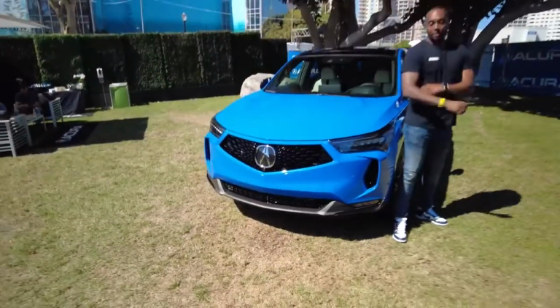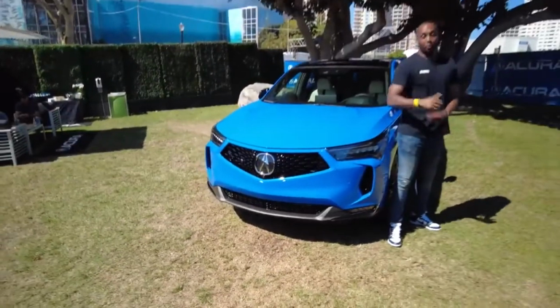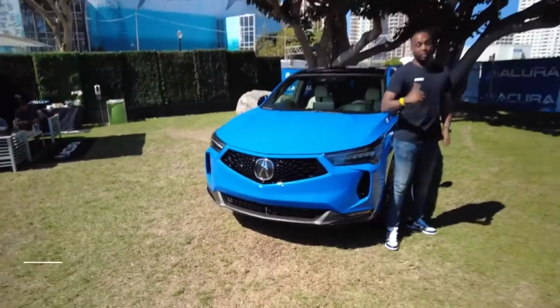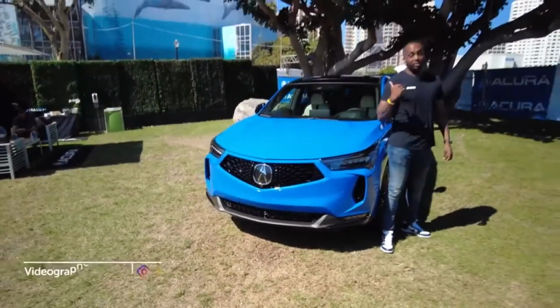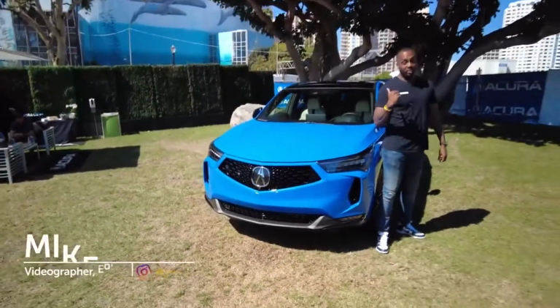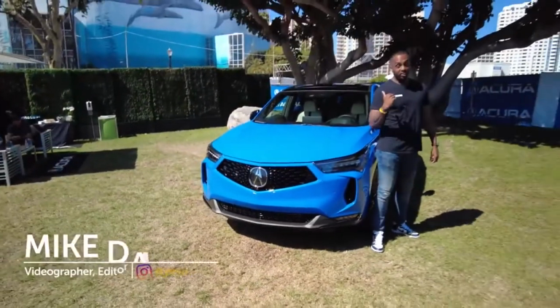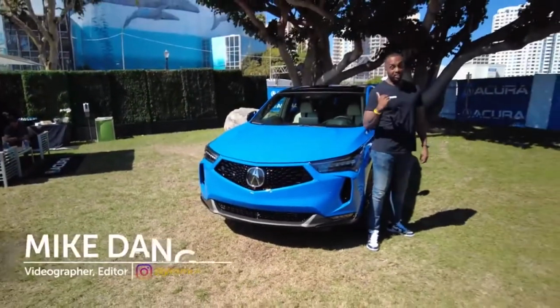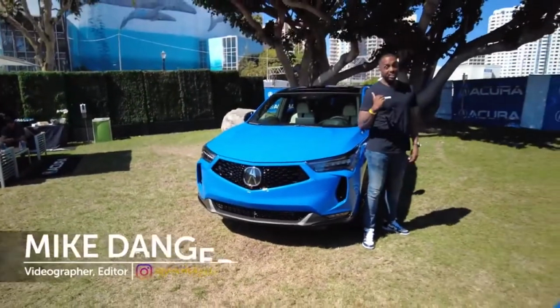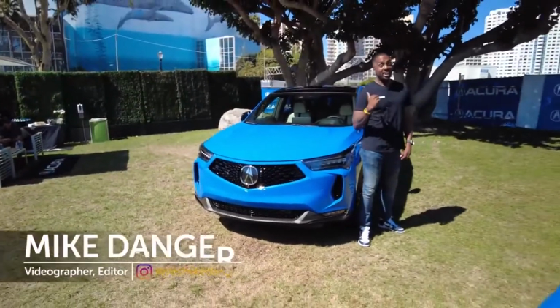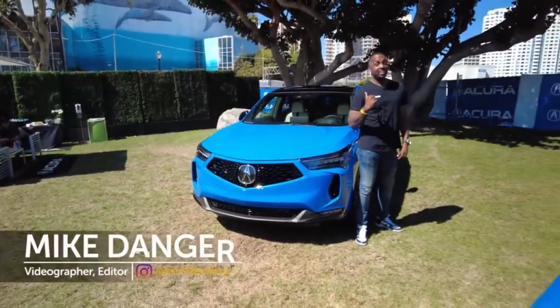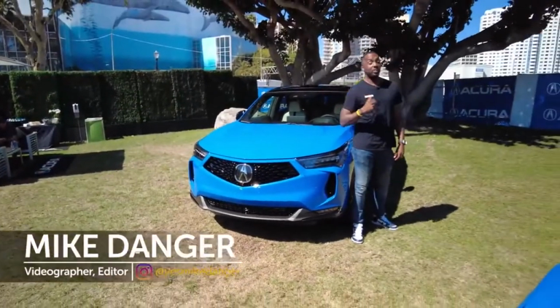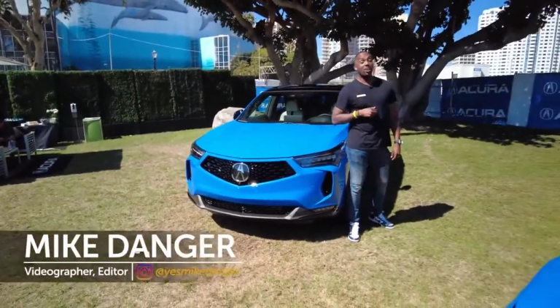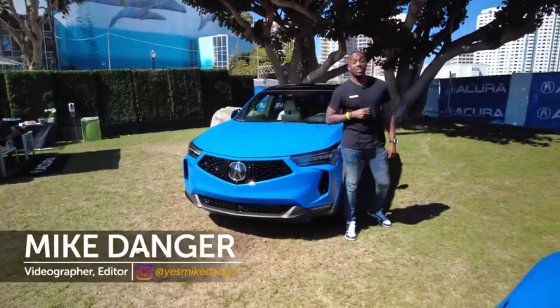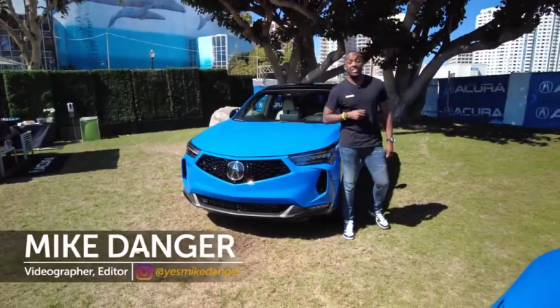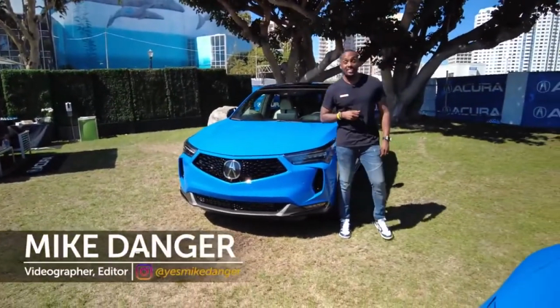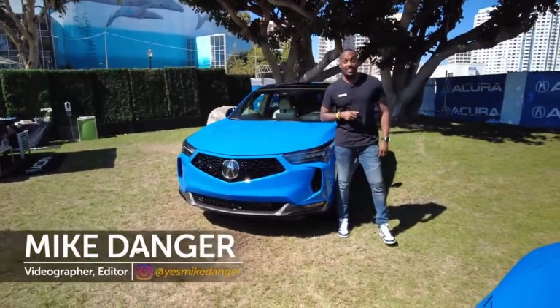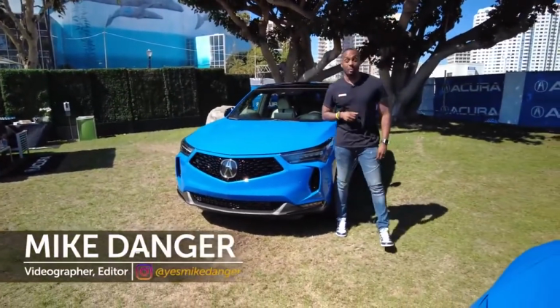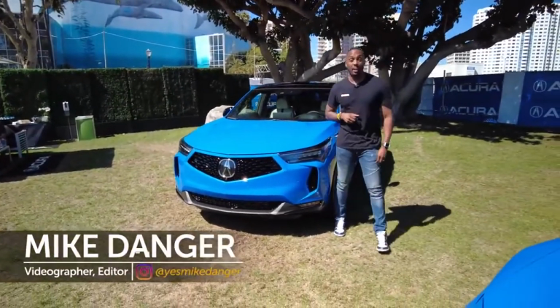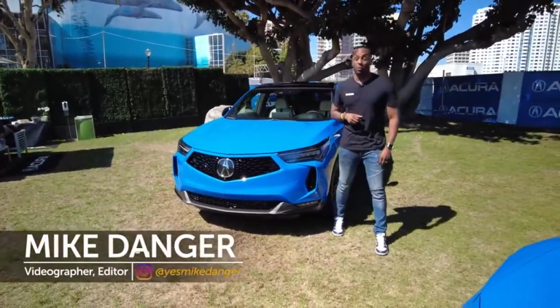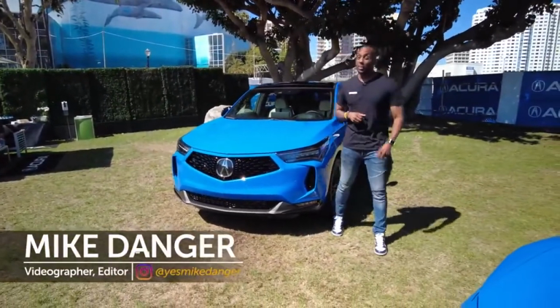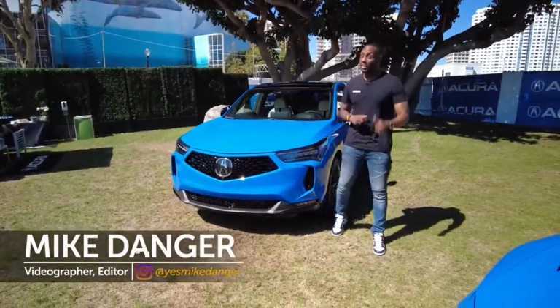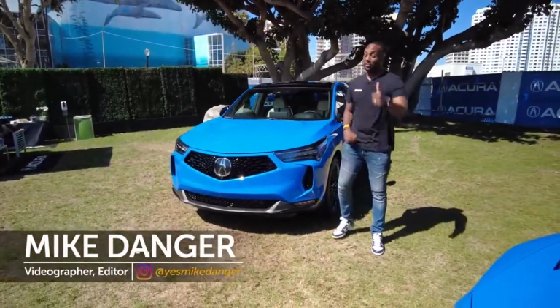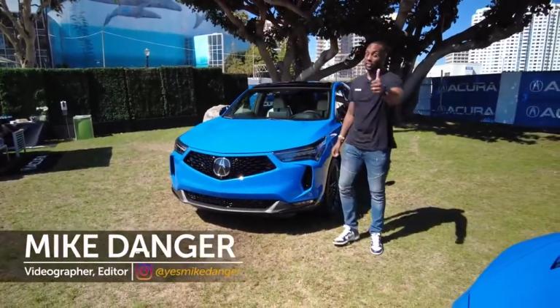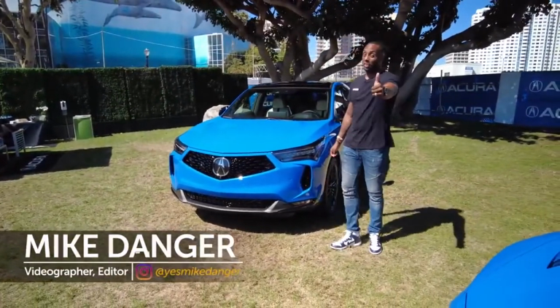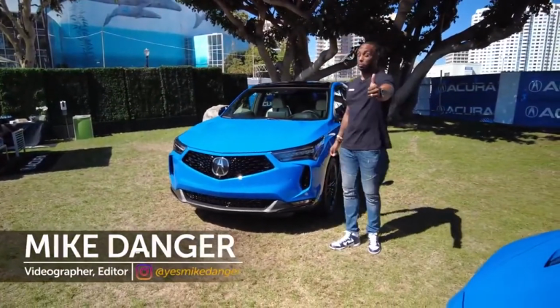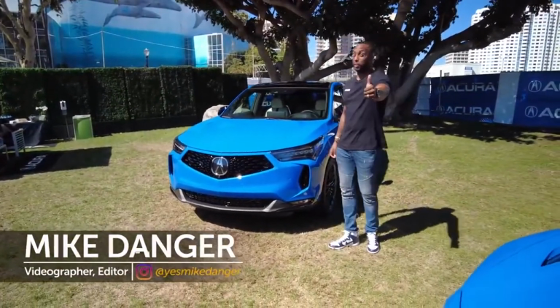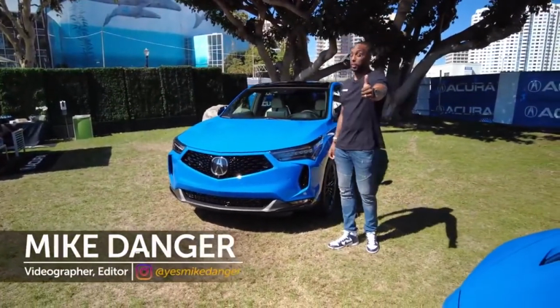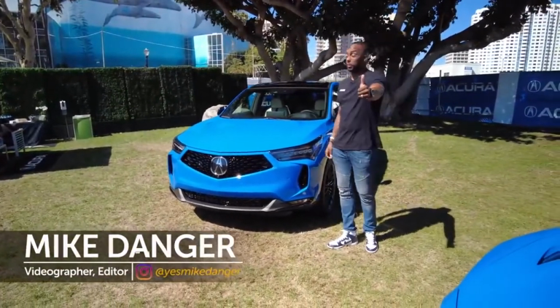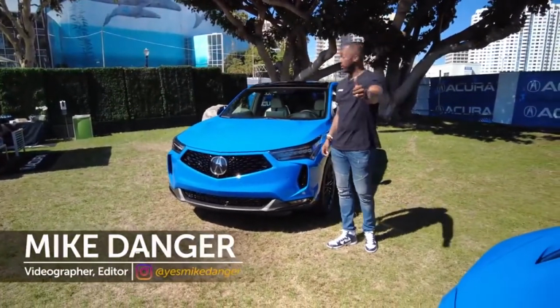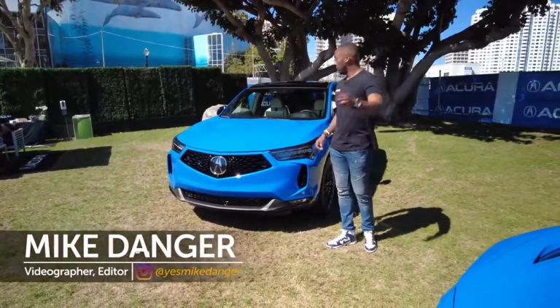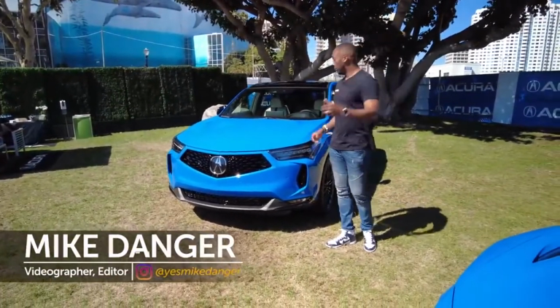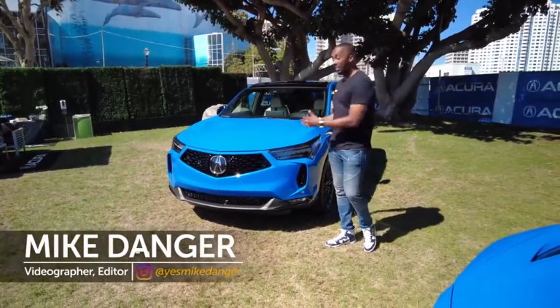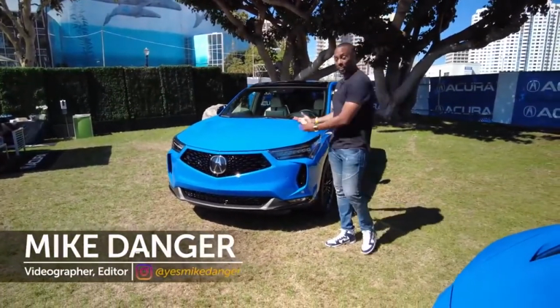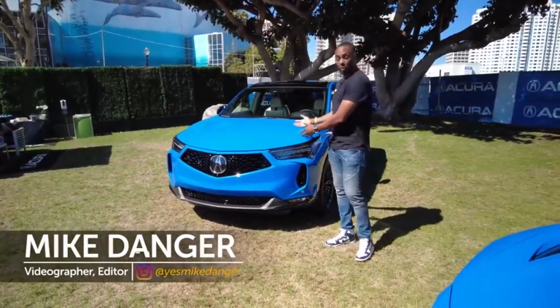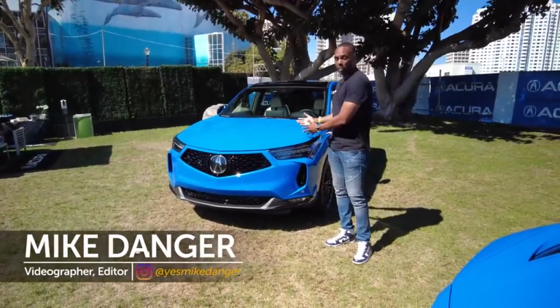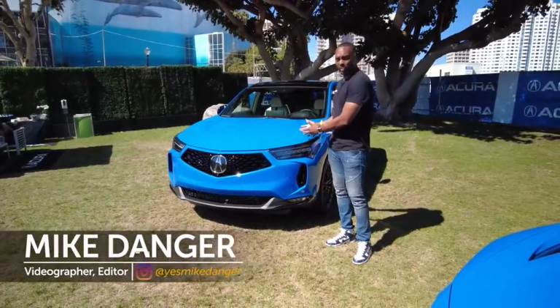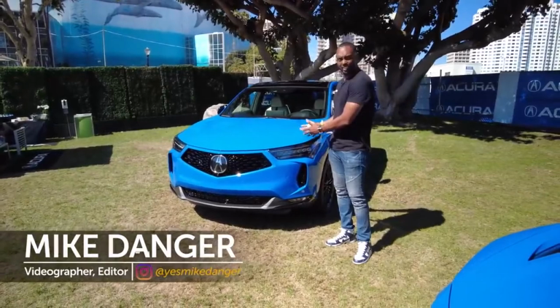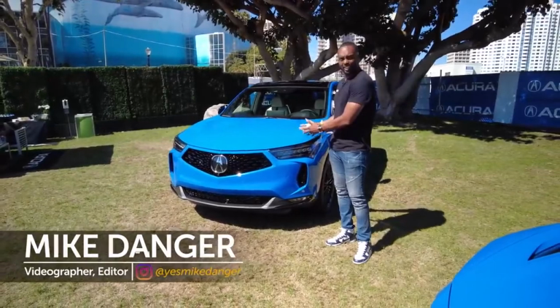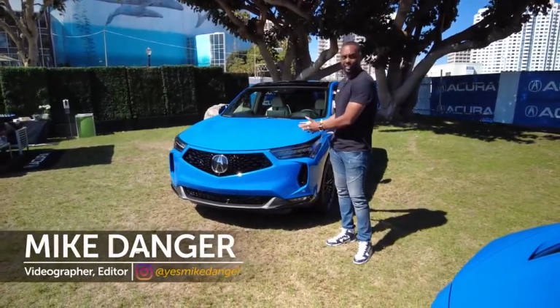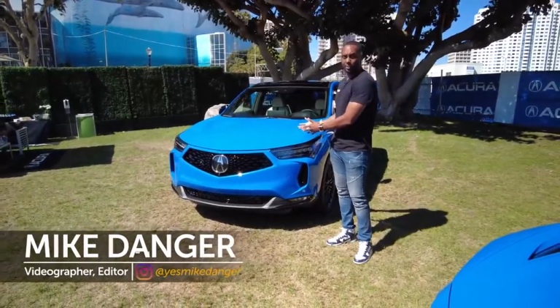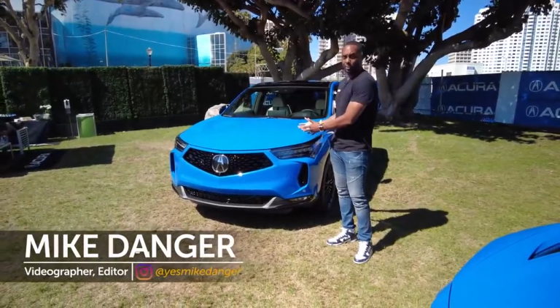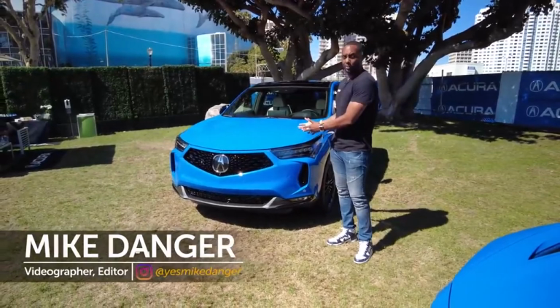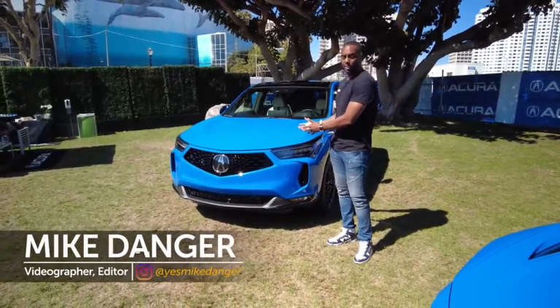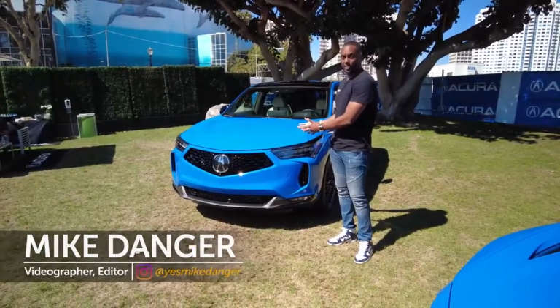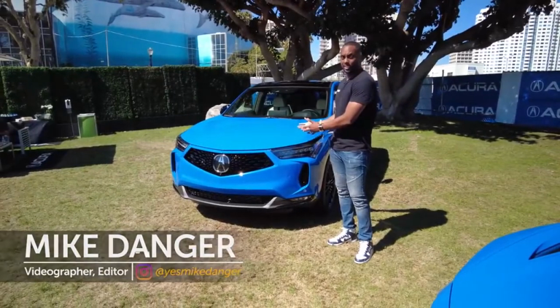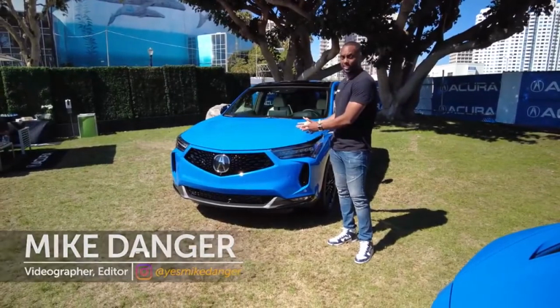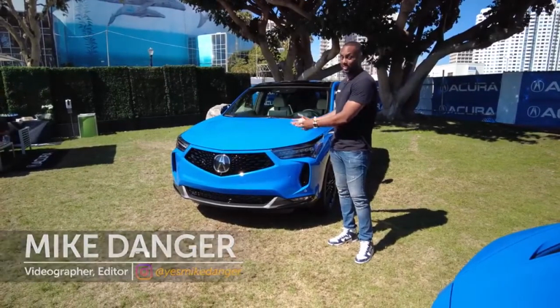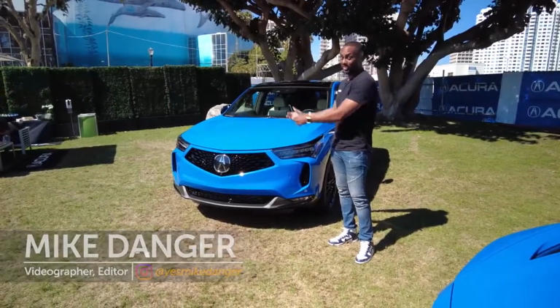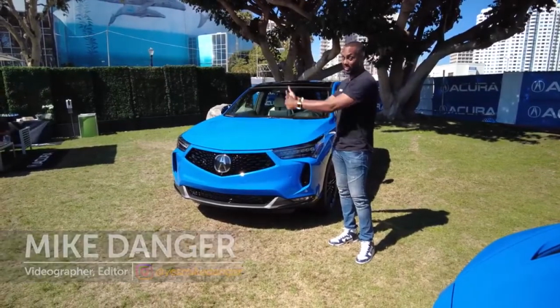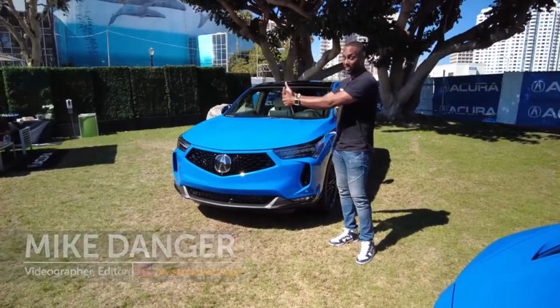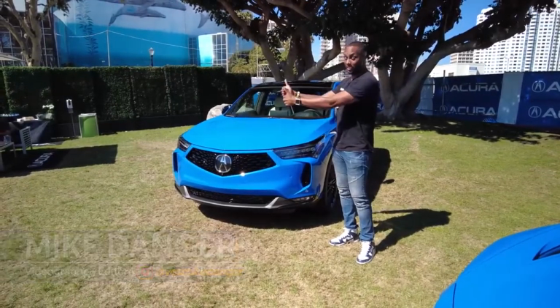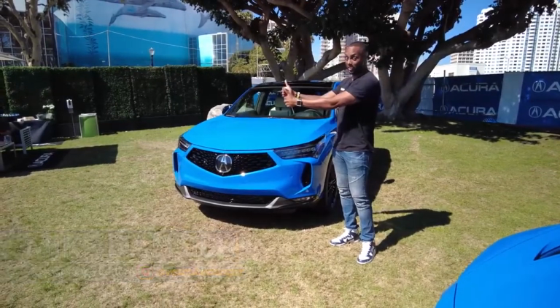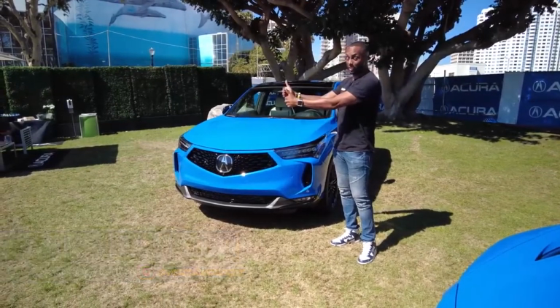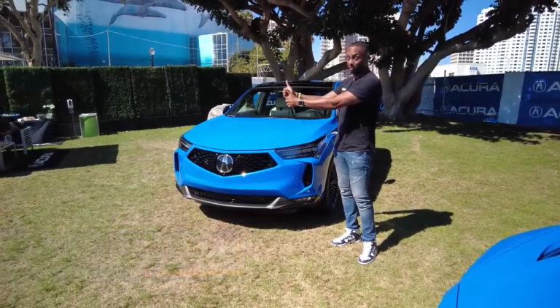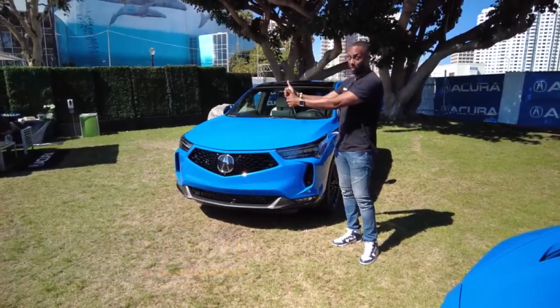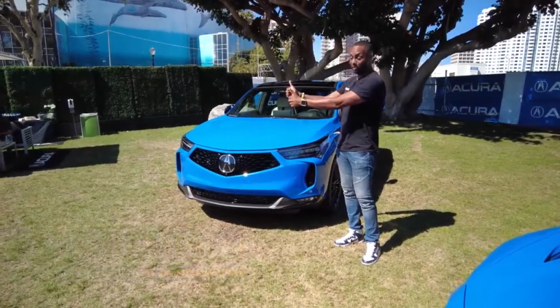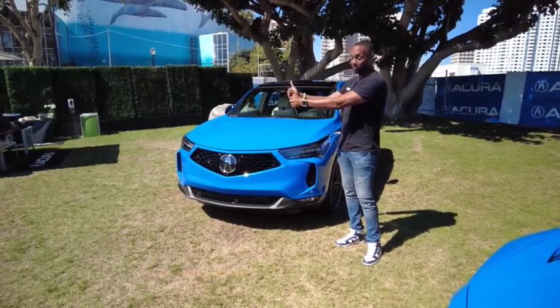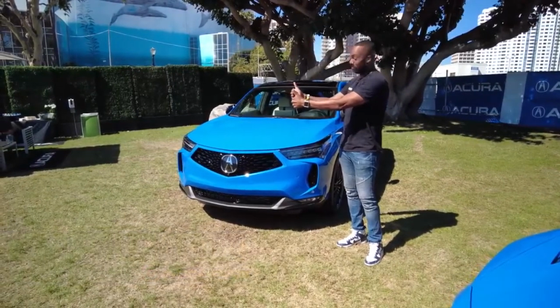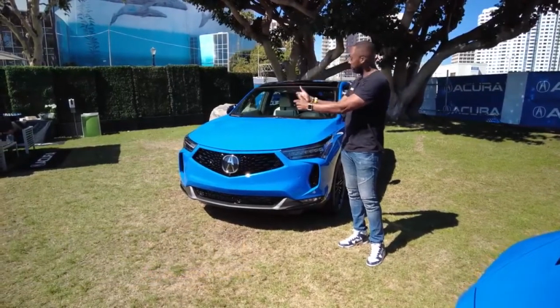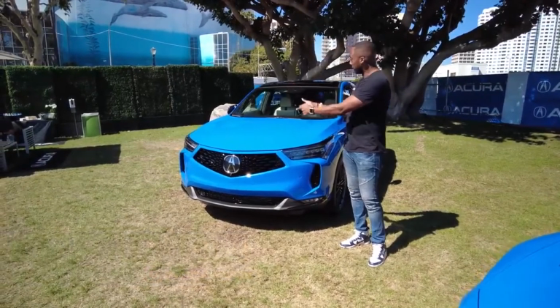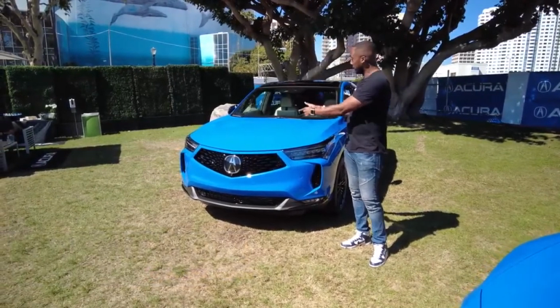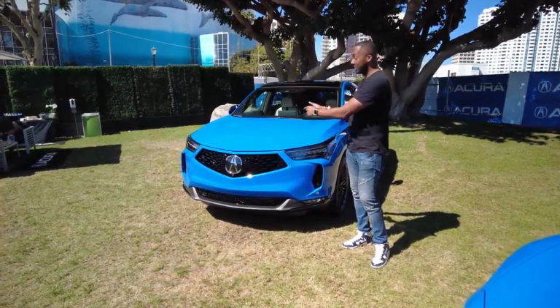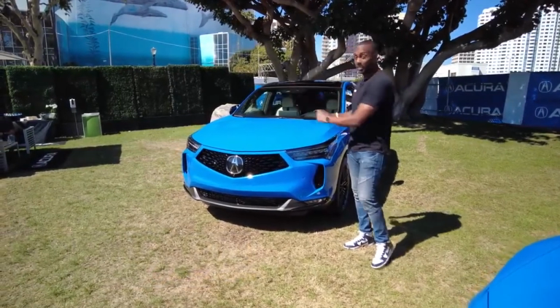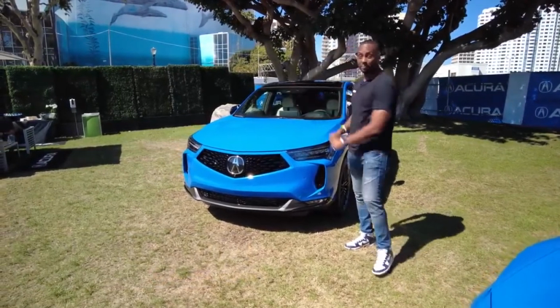When the third-gen Acura RDX came out, we gave it a thumbs up. We get a quick look at this refresh — does it still get a thumbs up? Let's see.